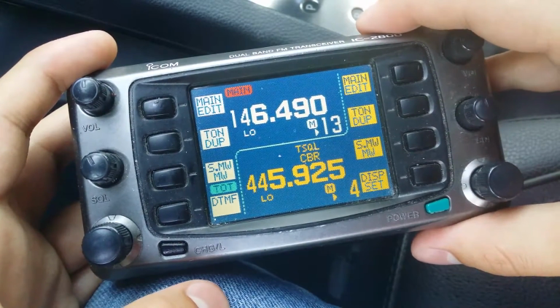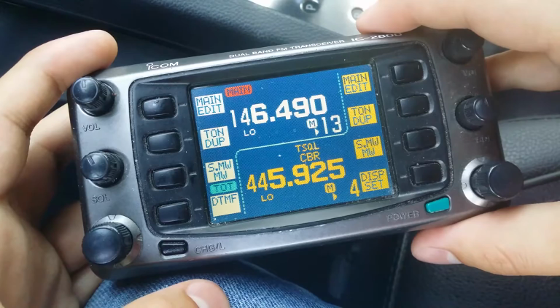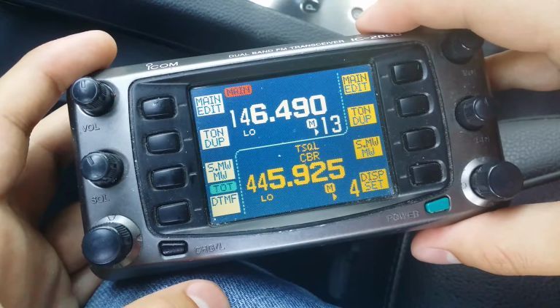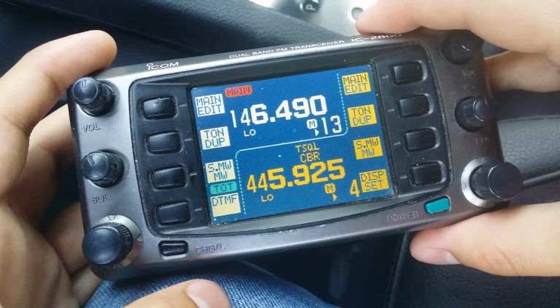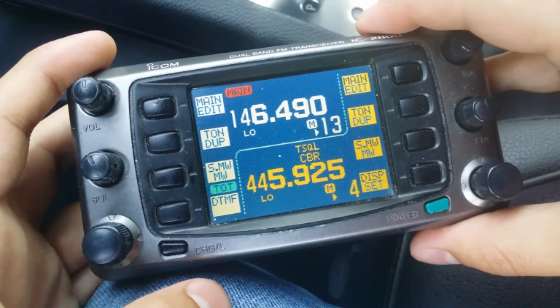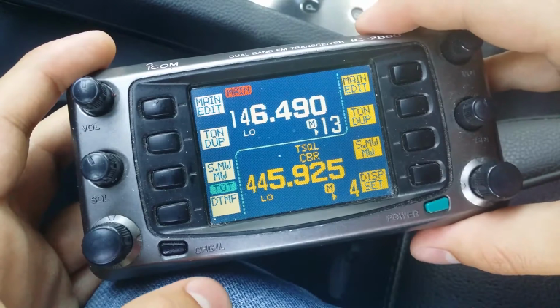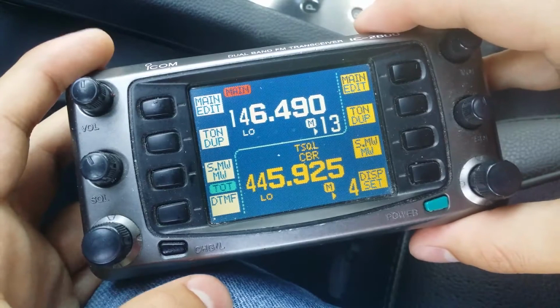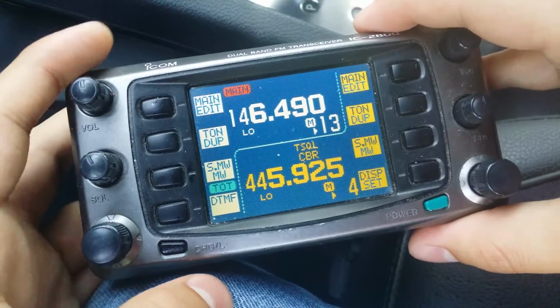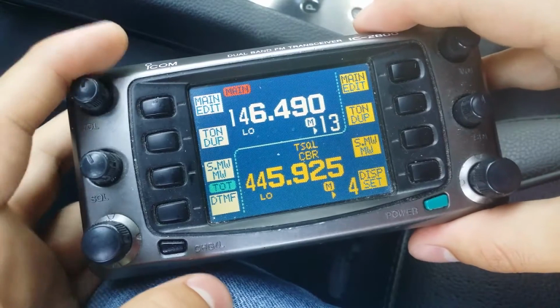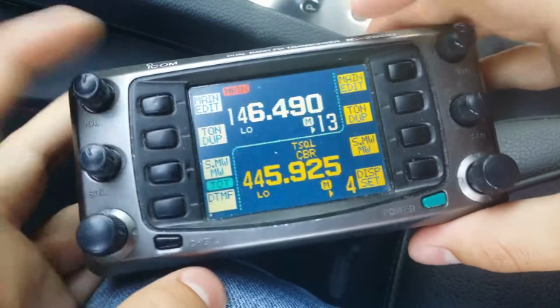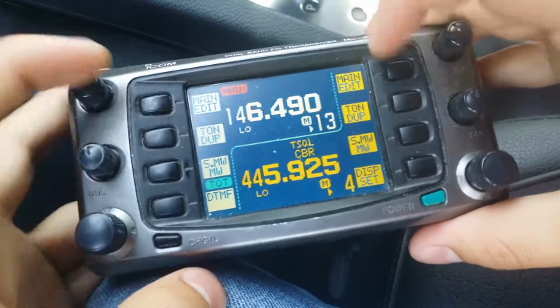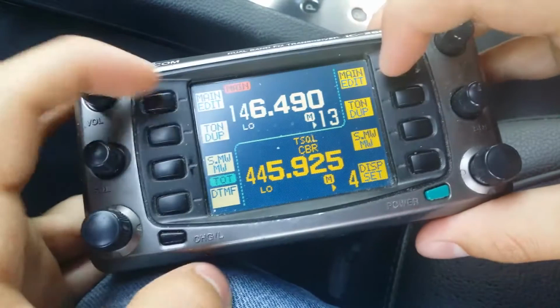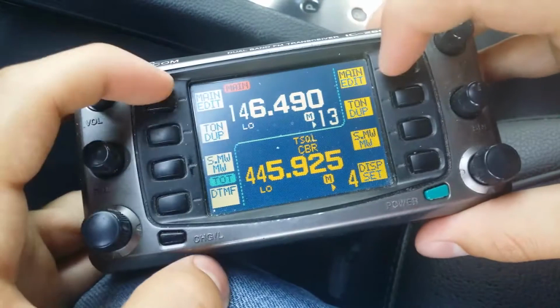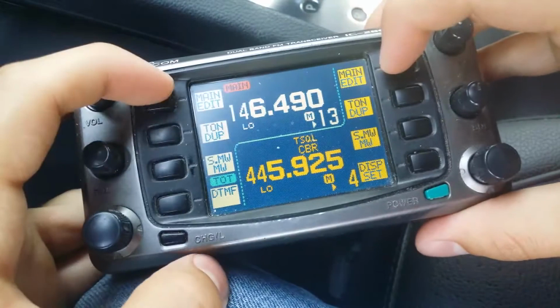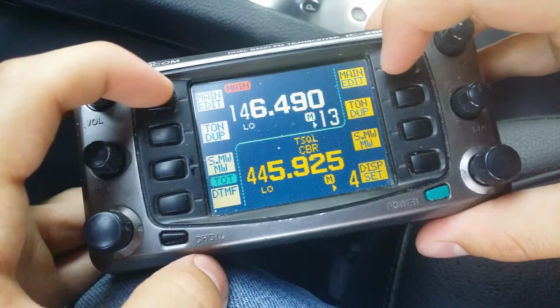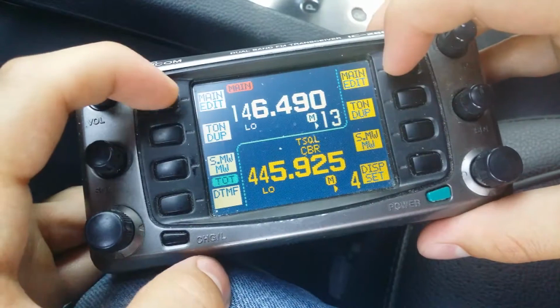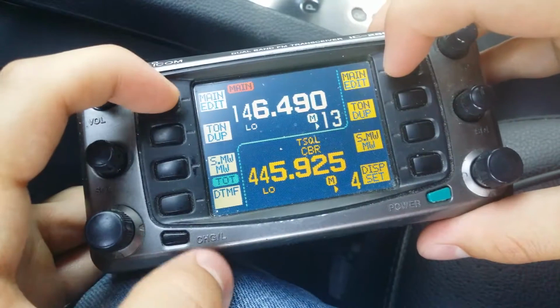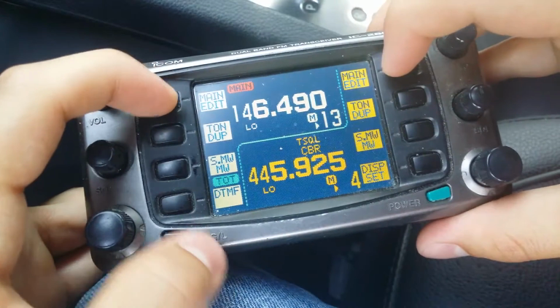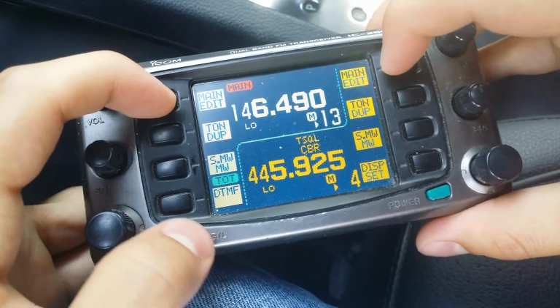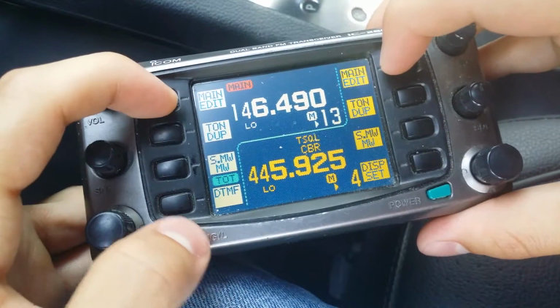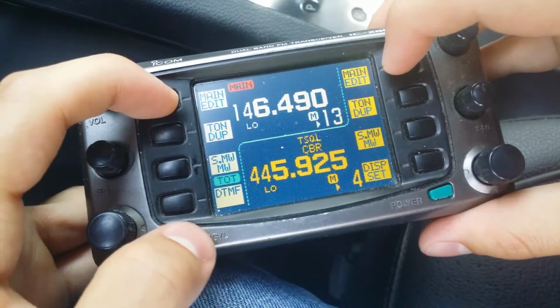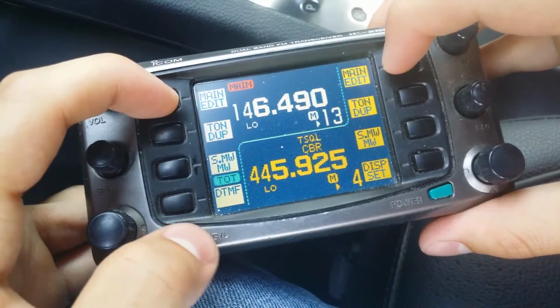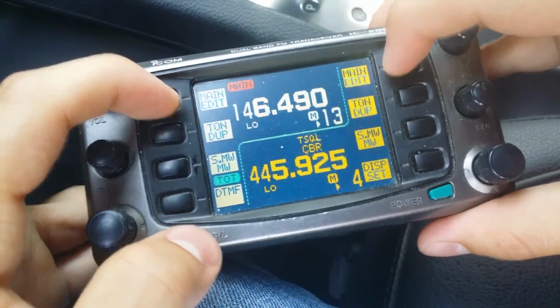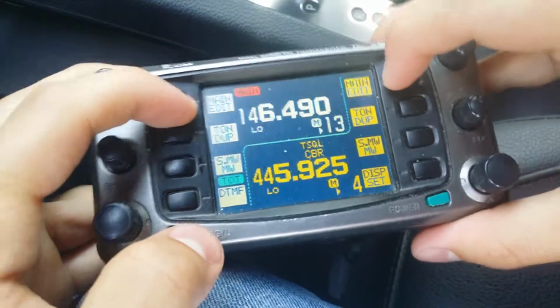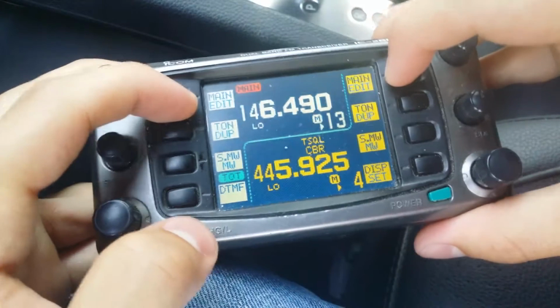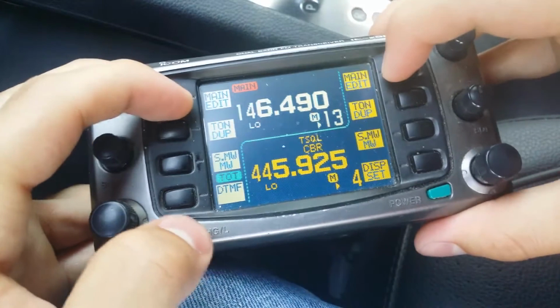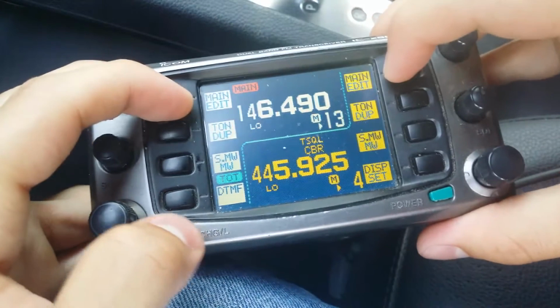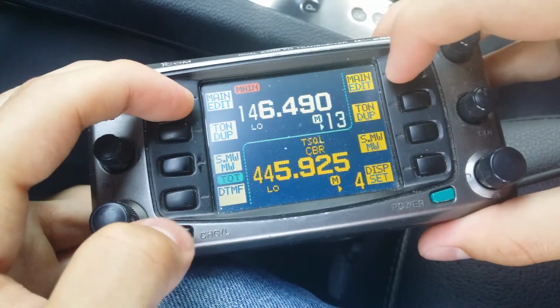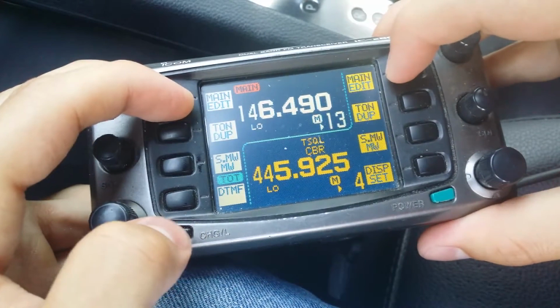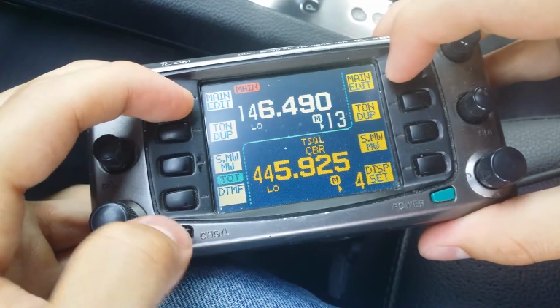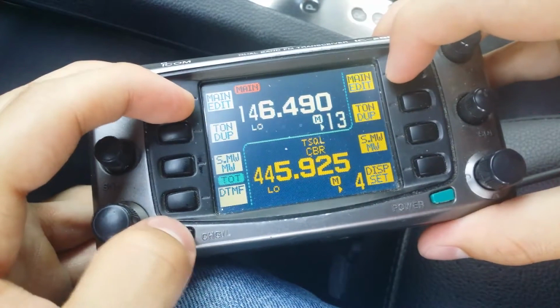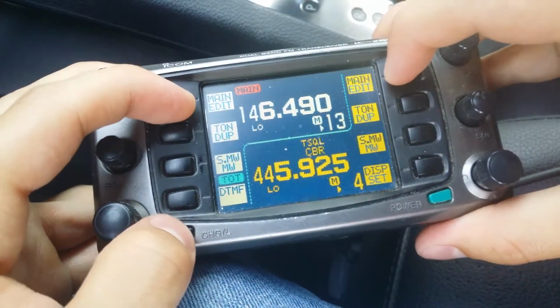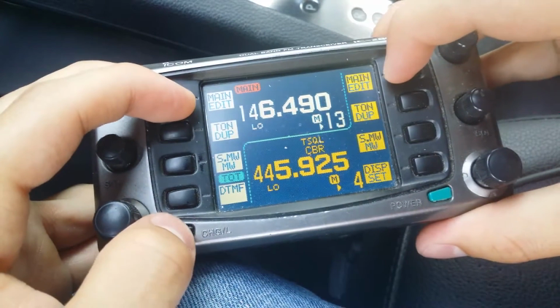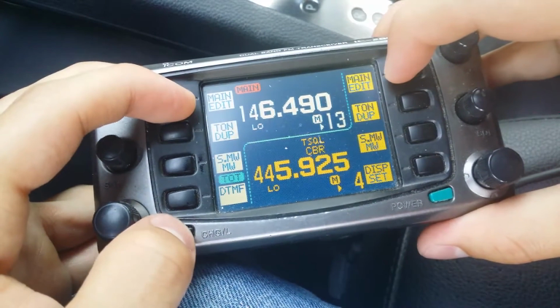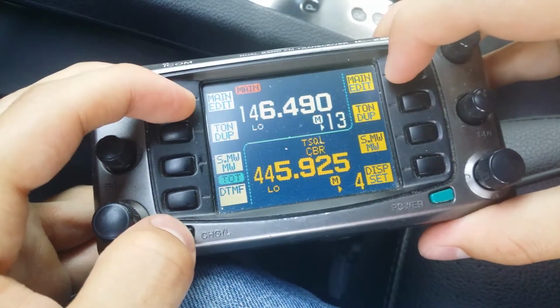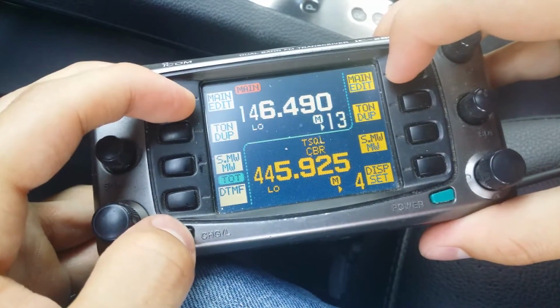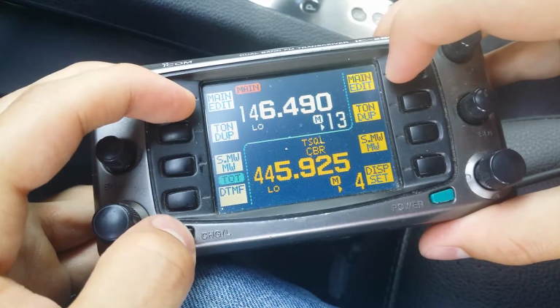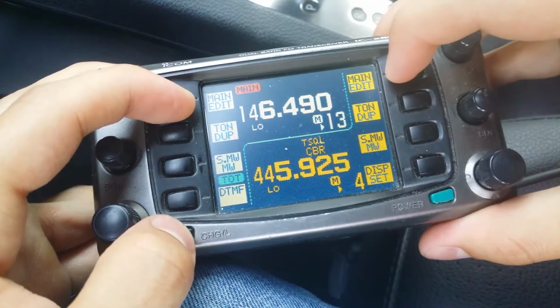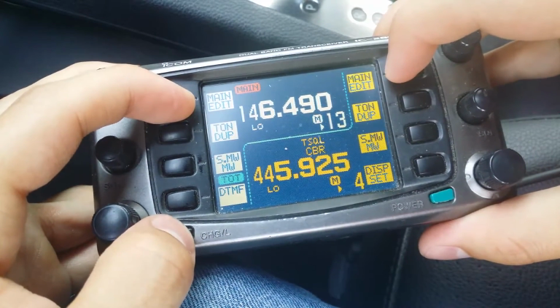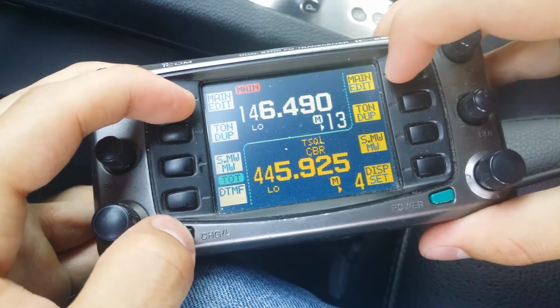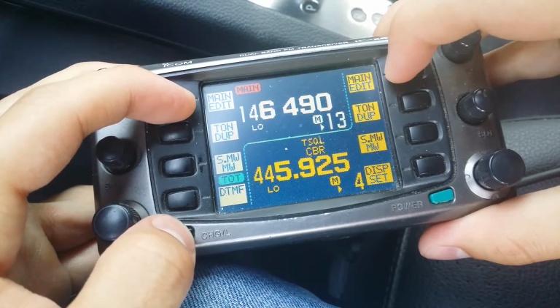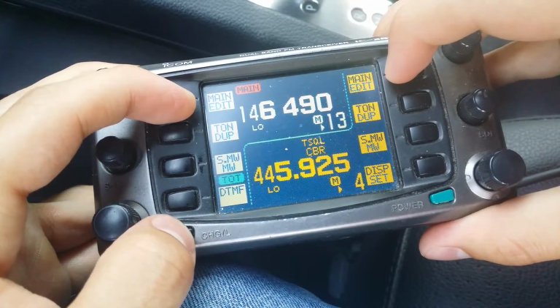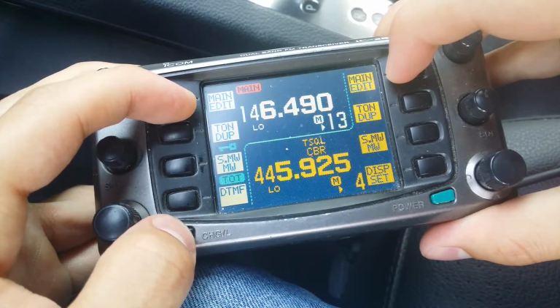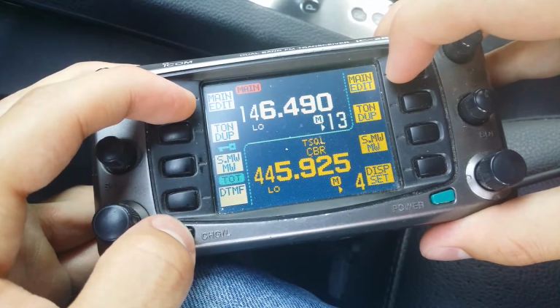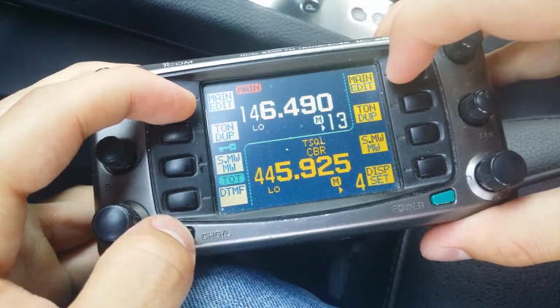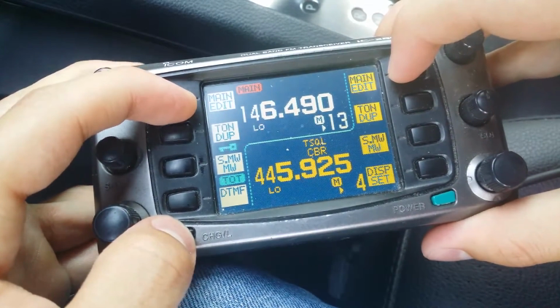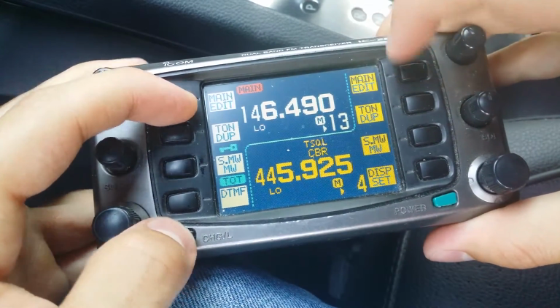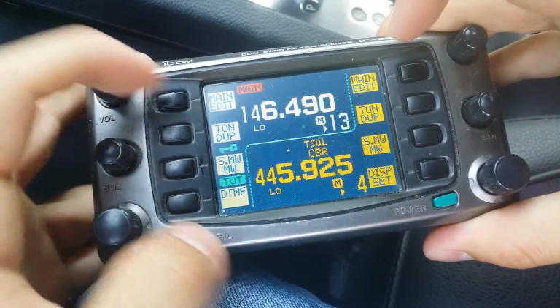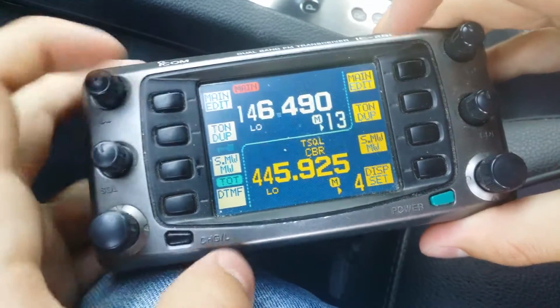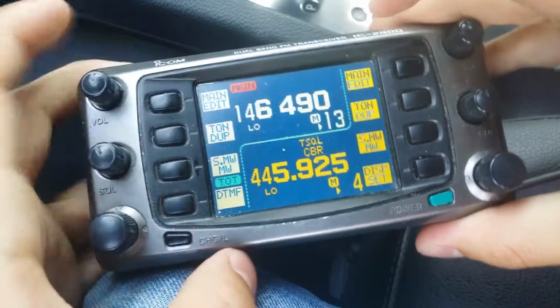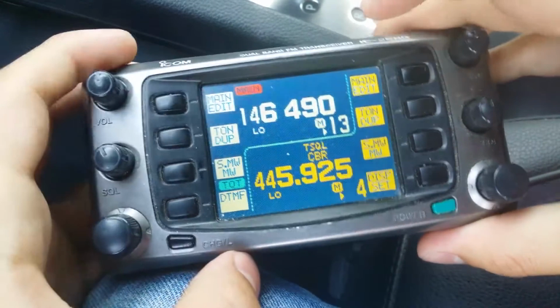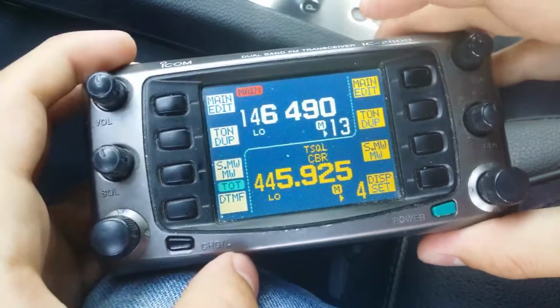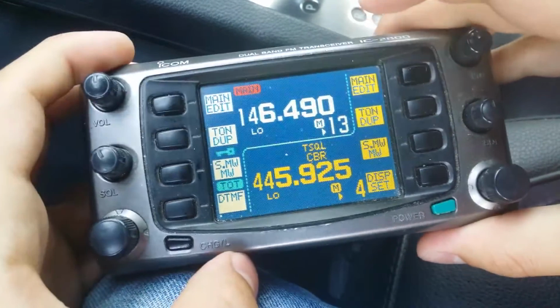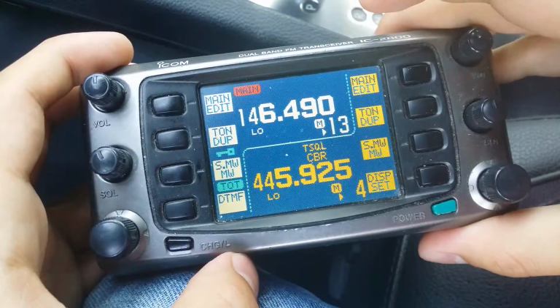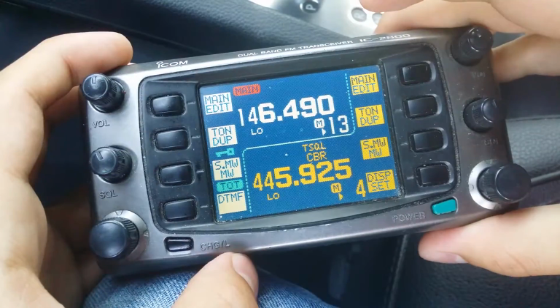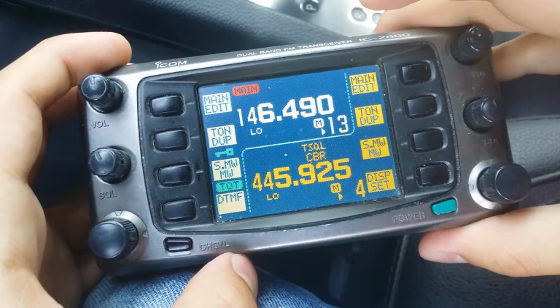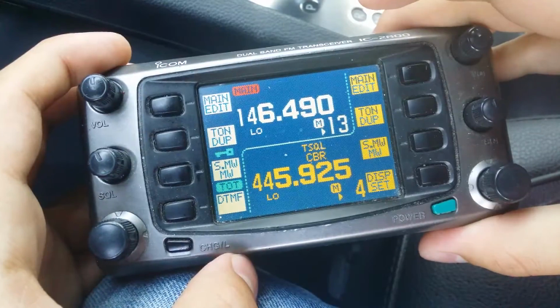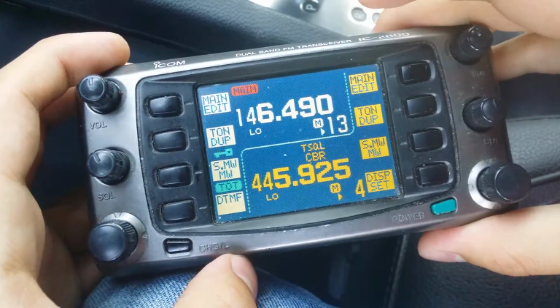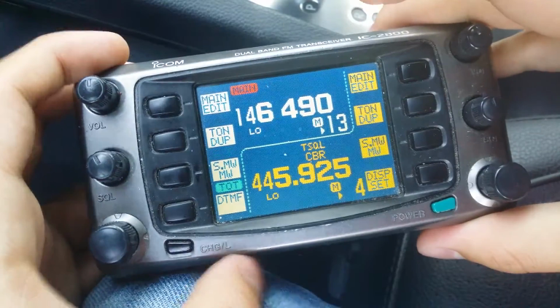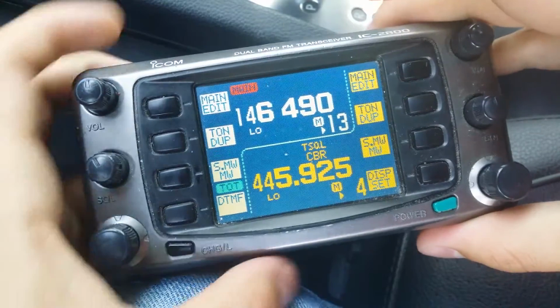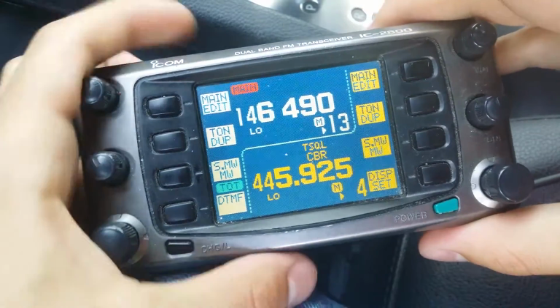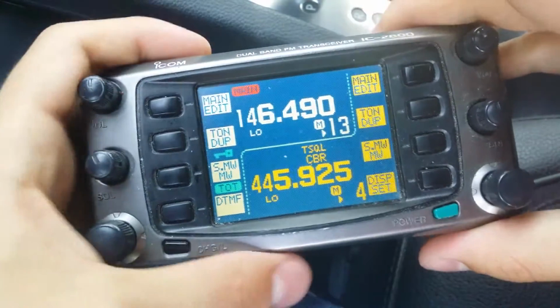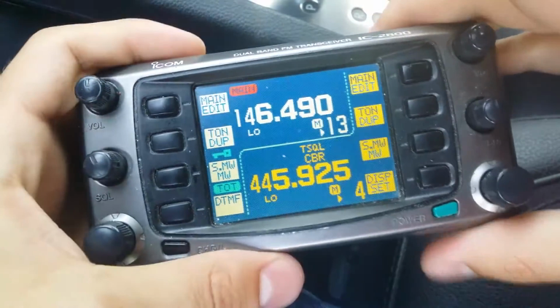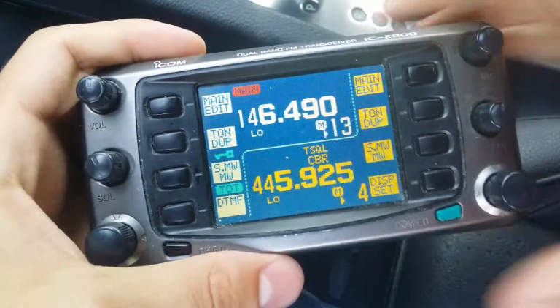So once again, you're going to push these and hold, then hold down this one, and you're in crossband repeat mode.